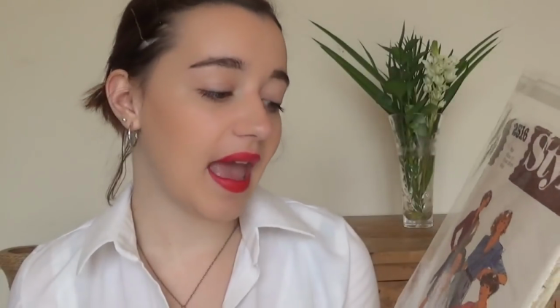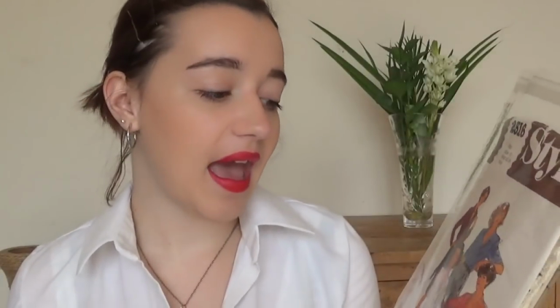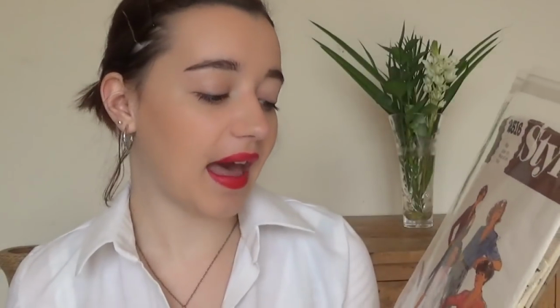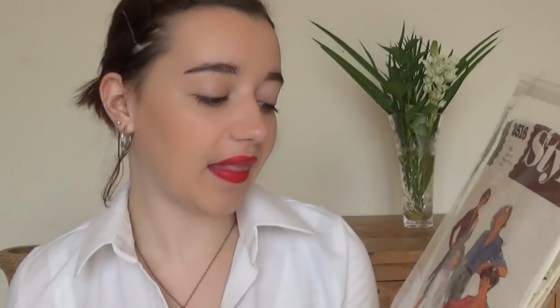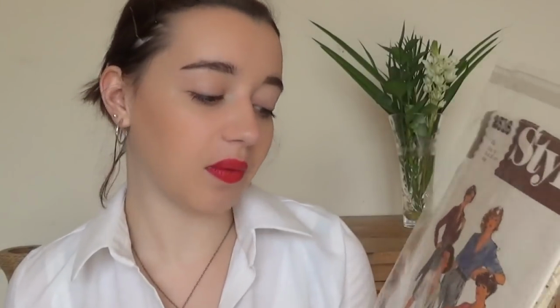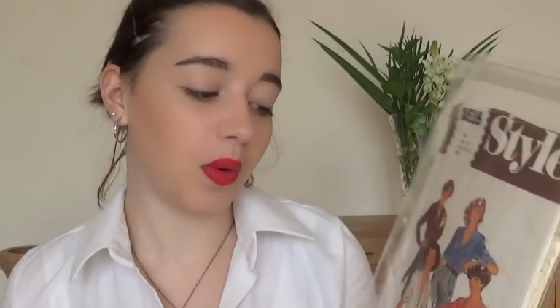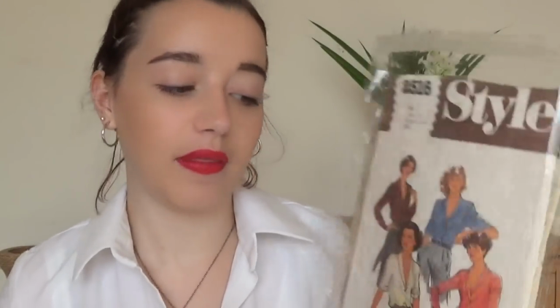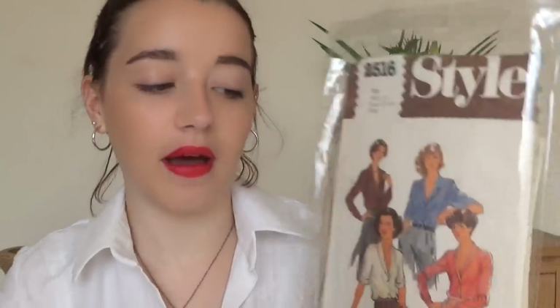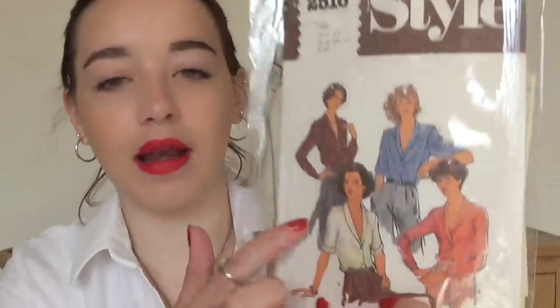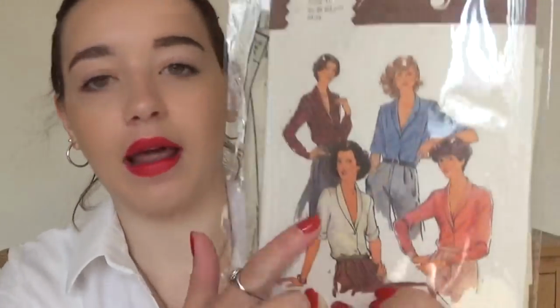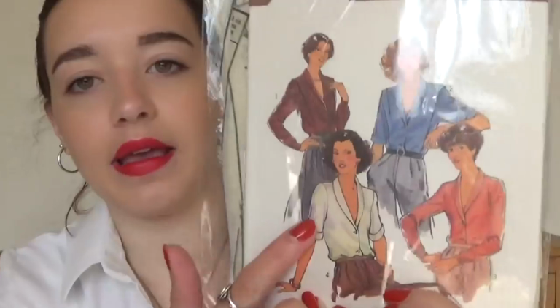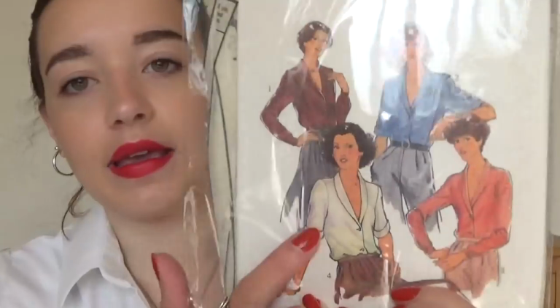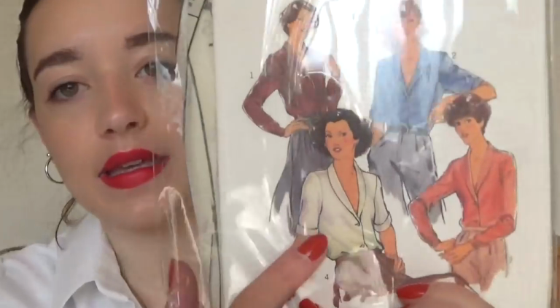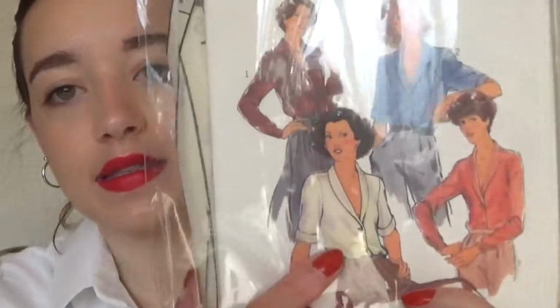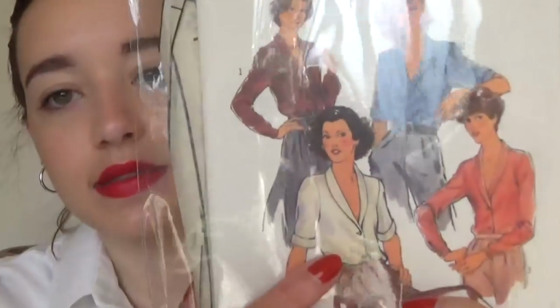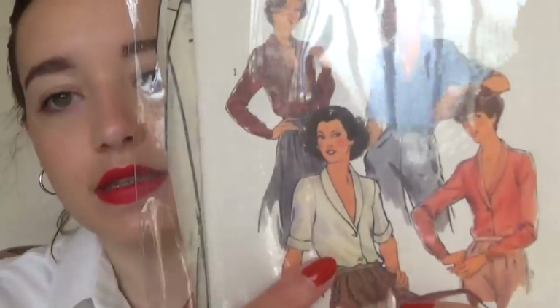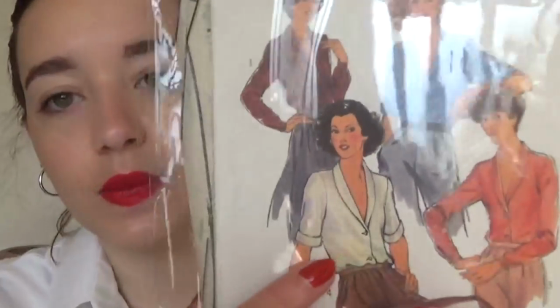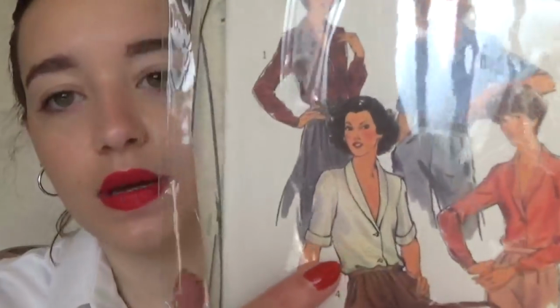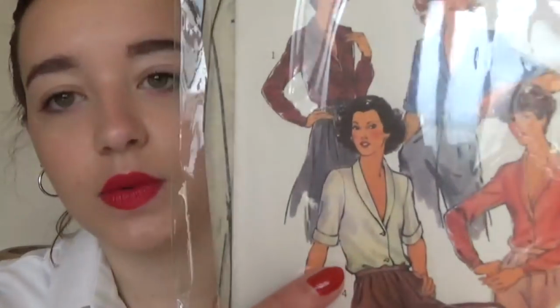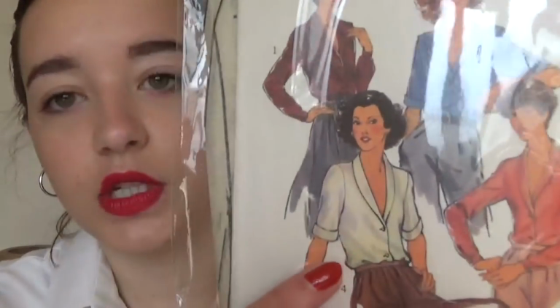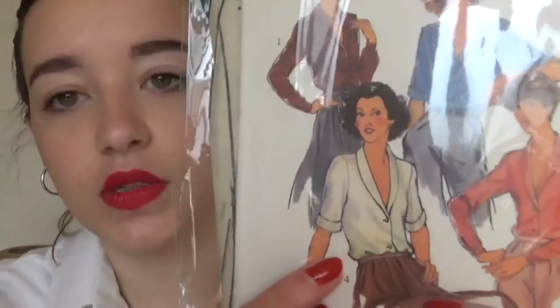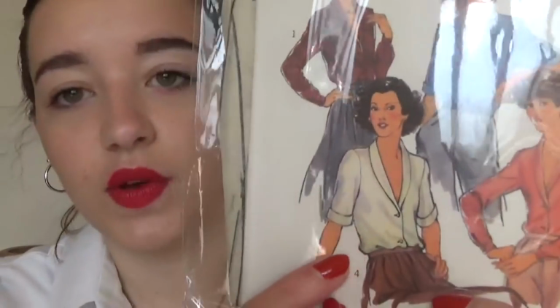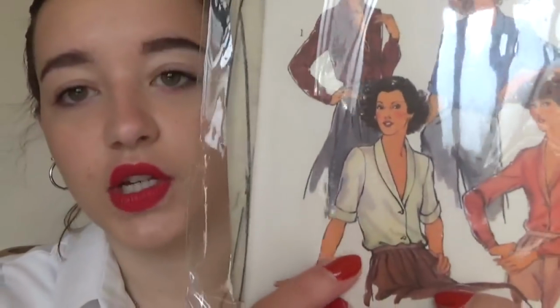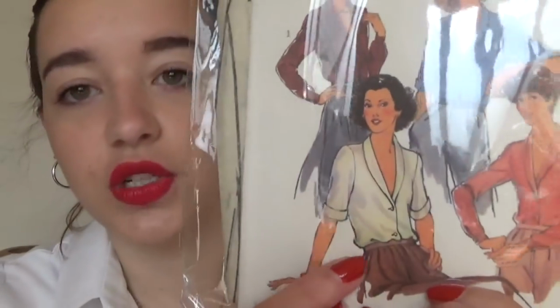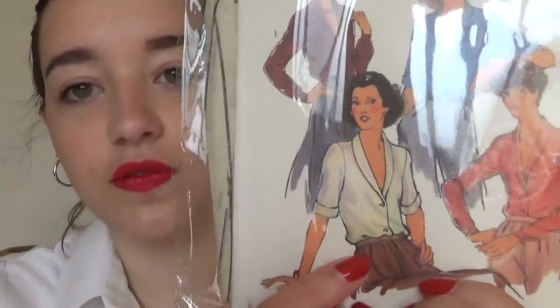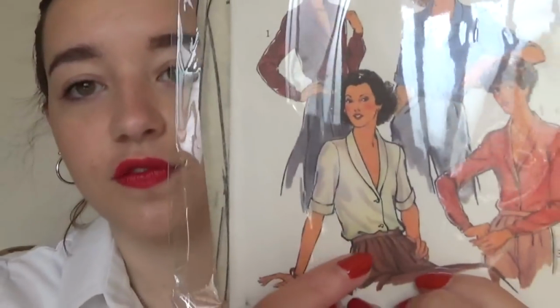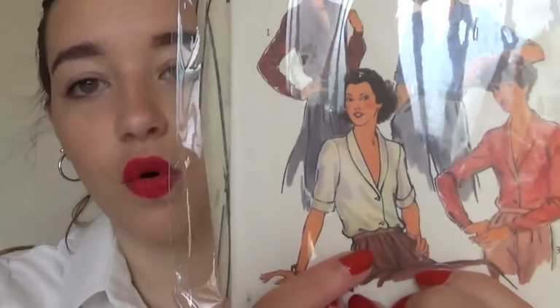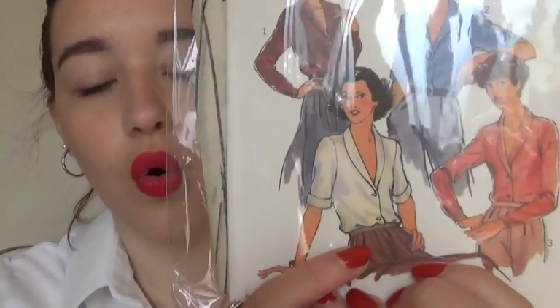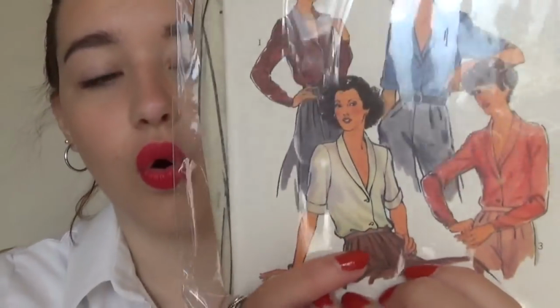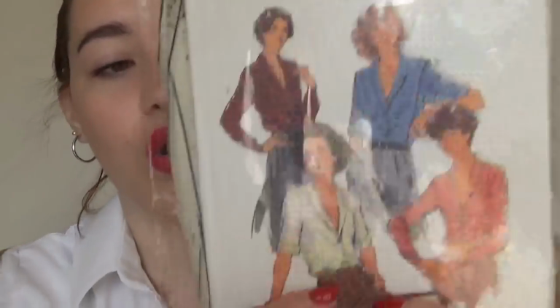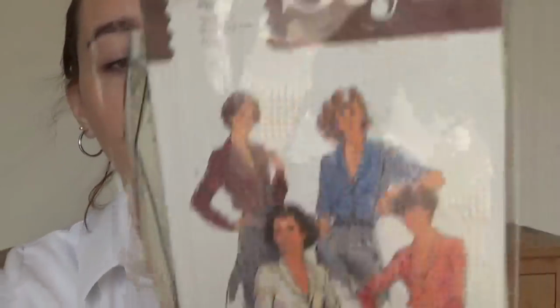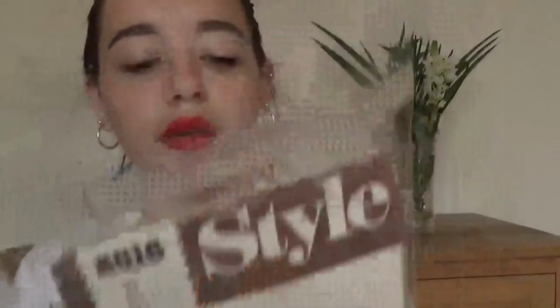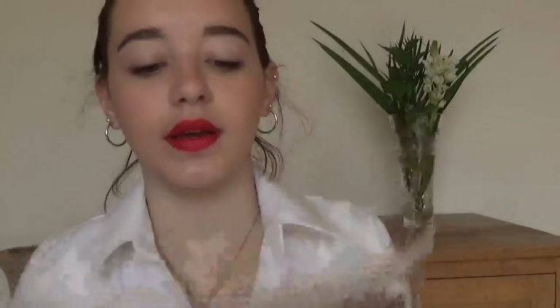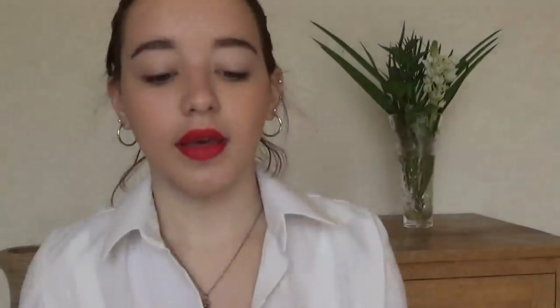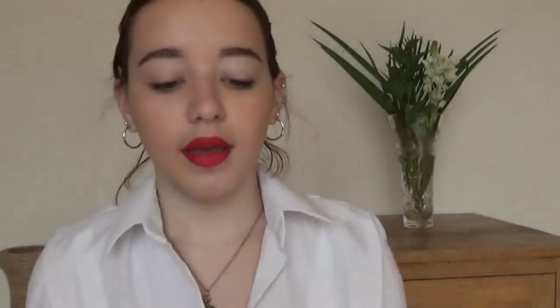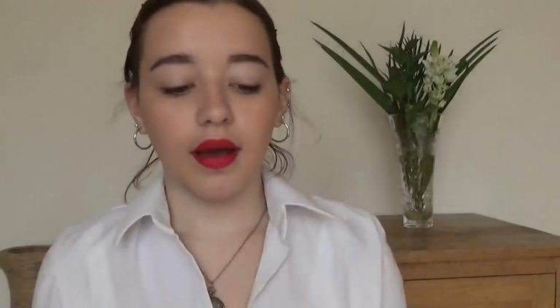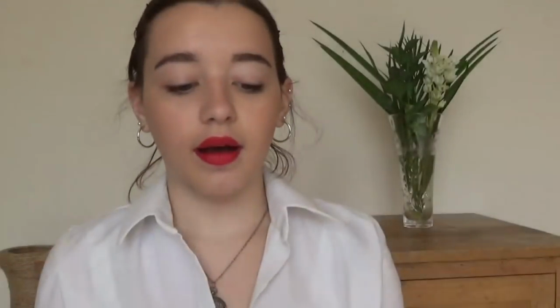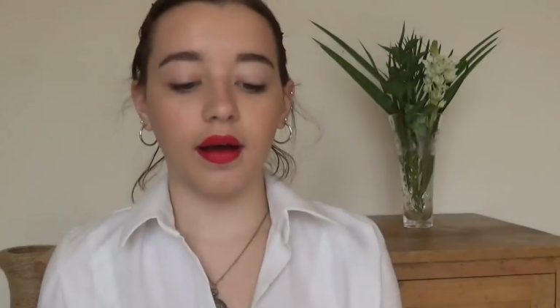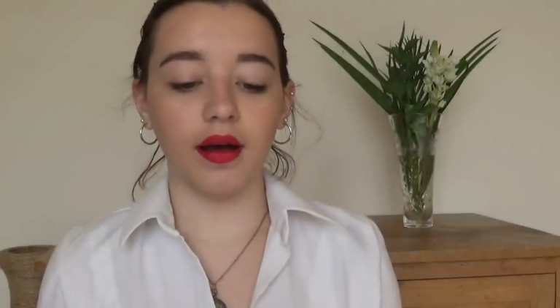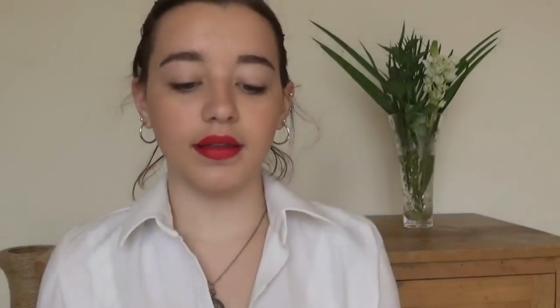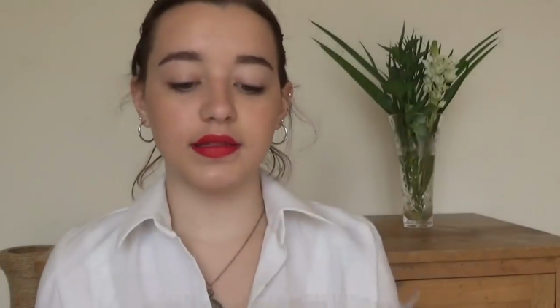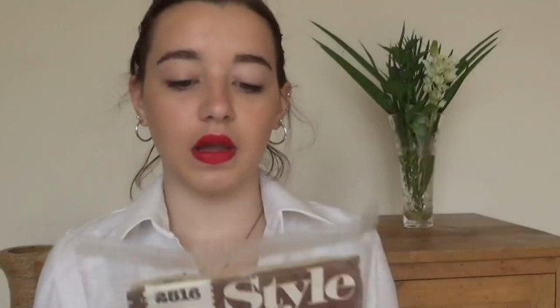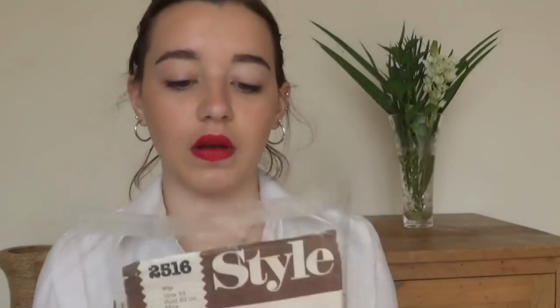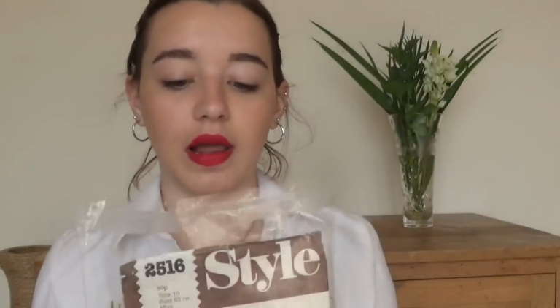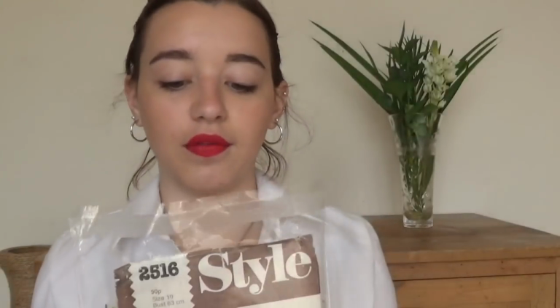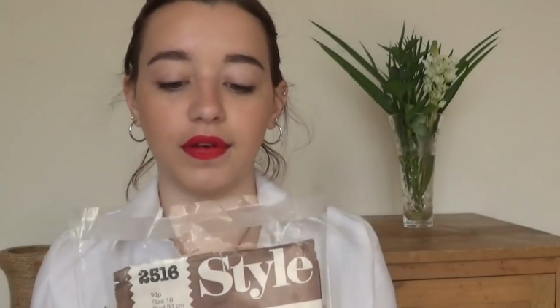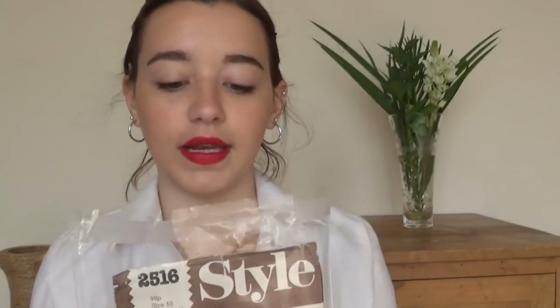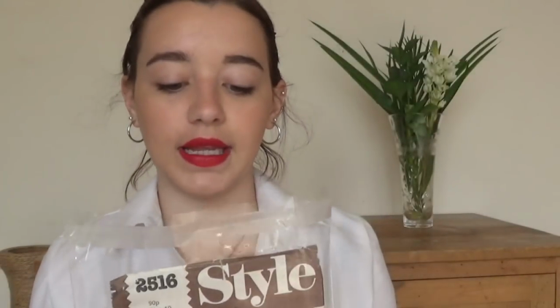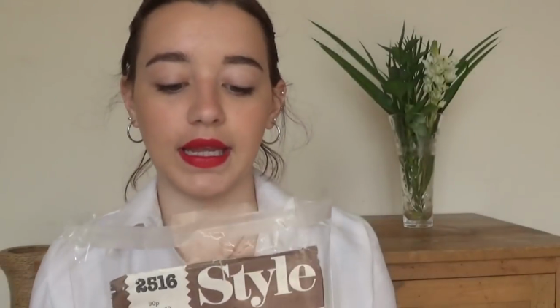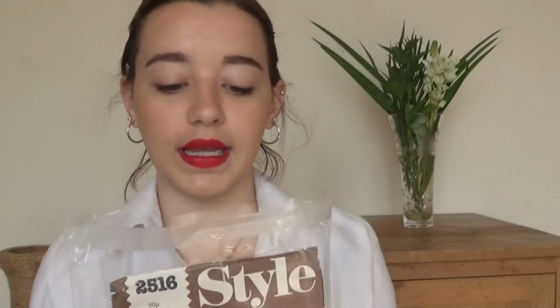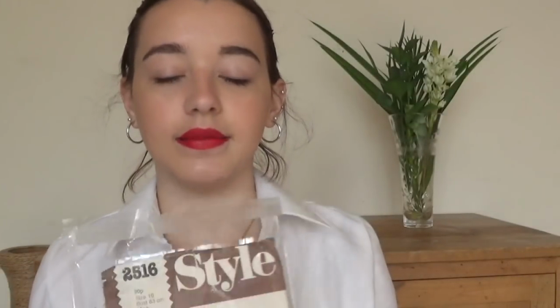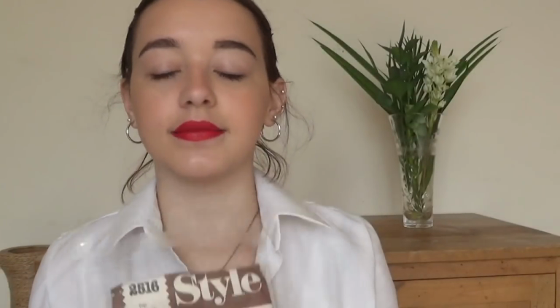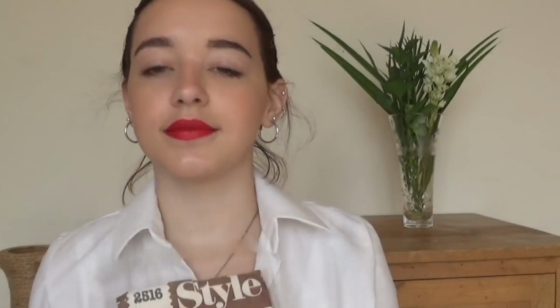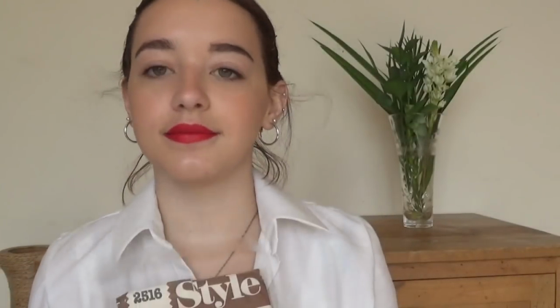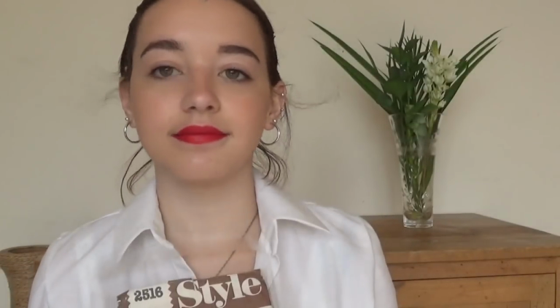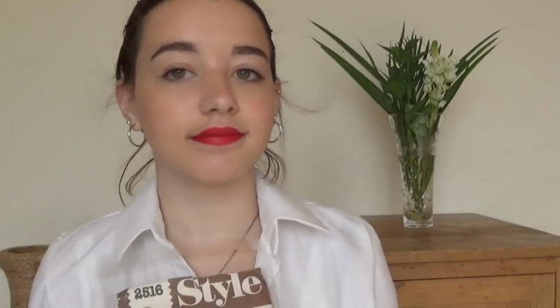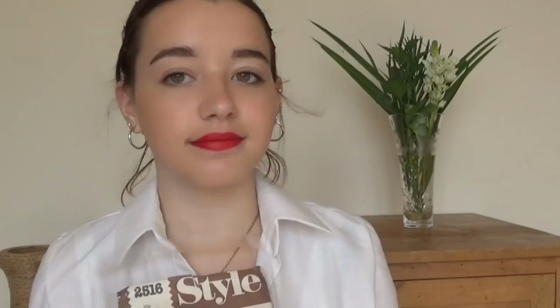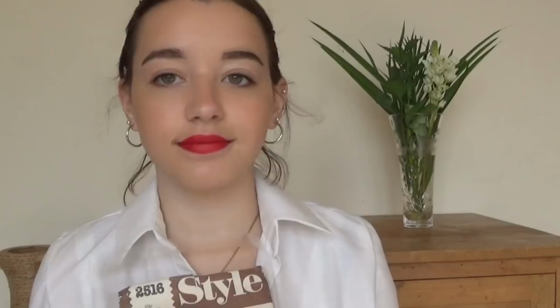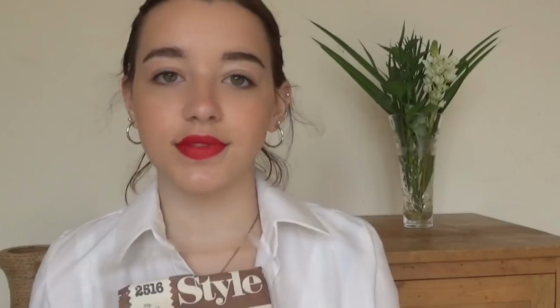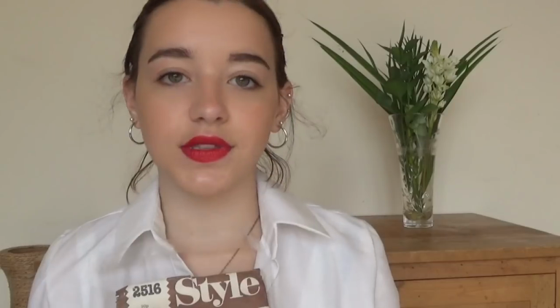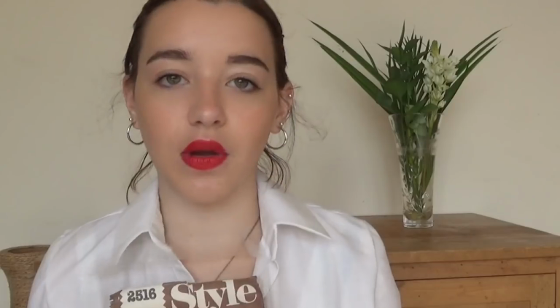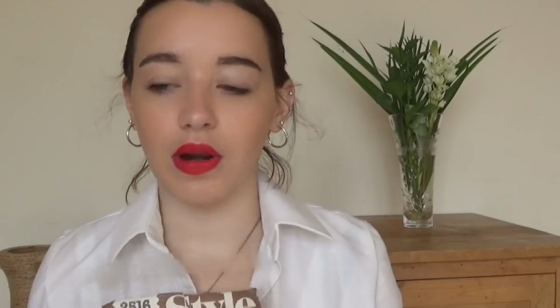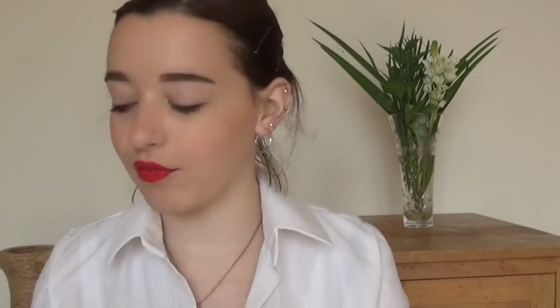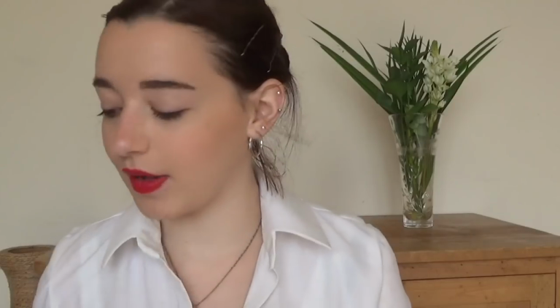The version I like is version four. It's so lovely.